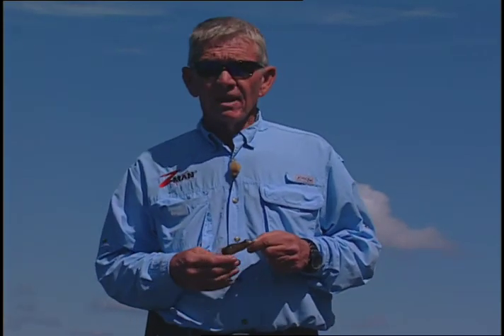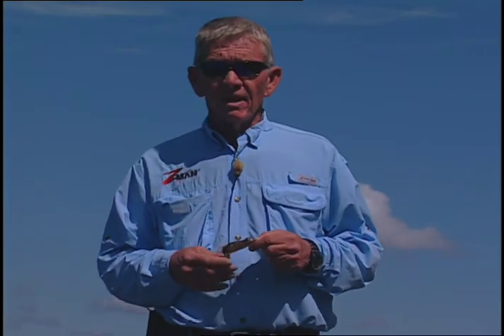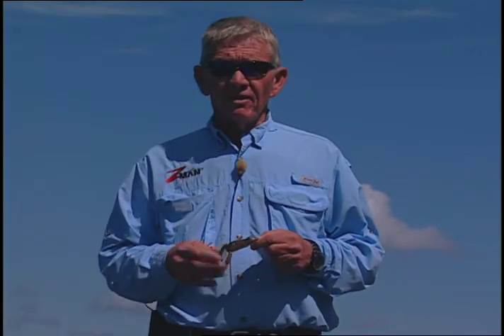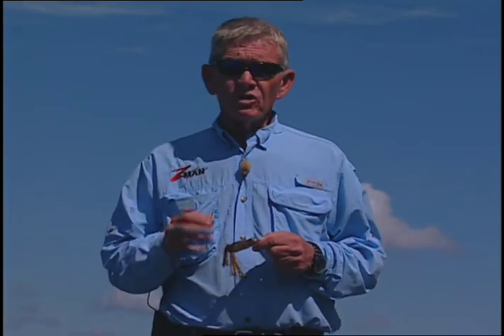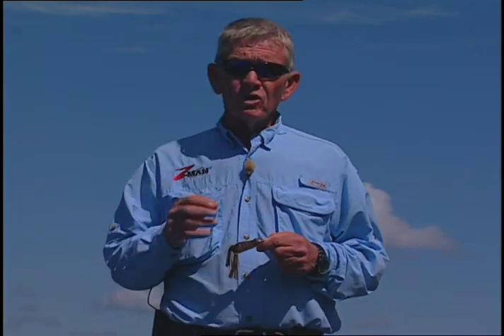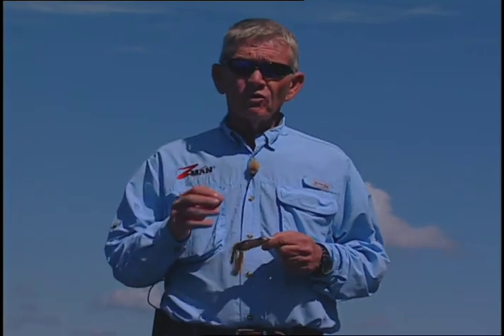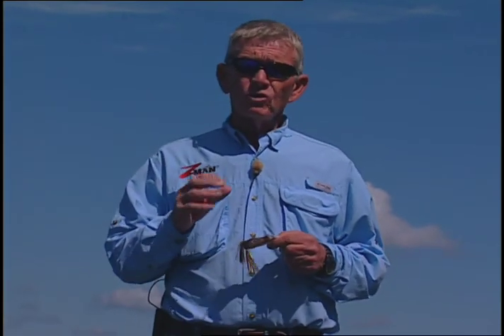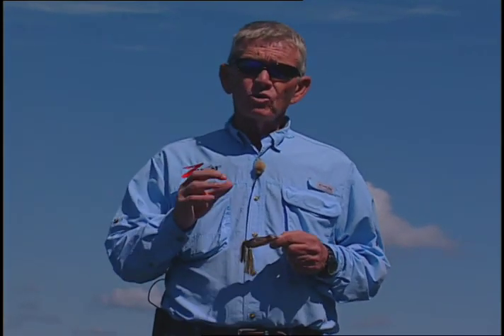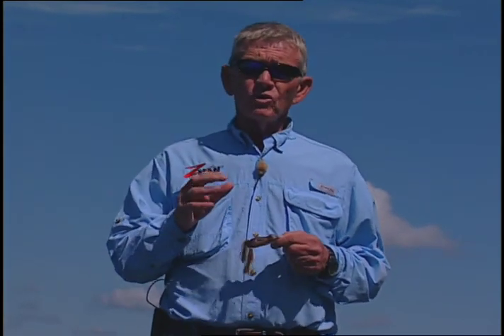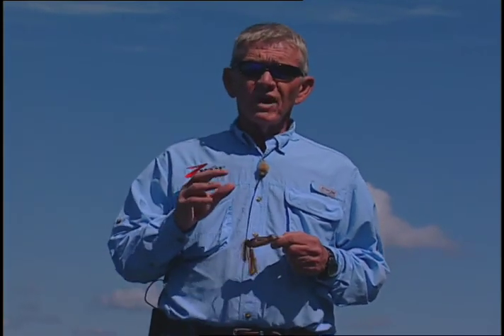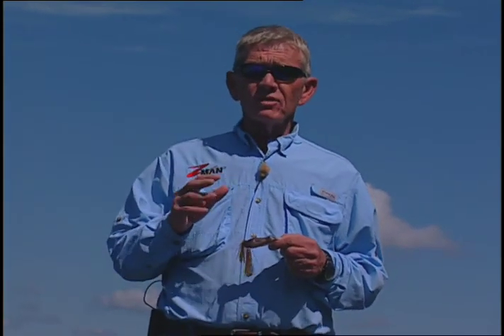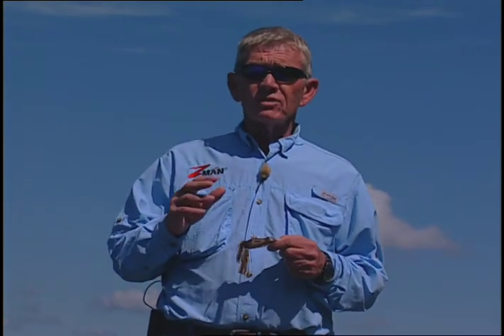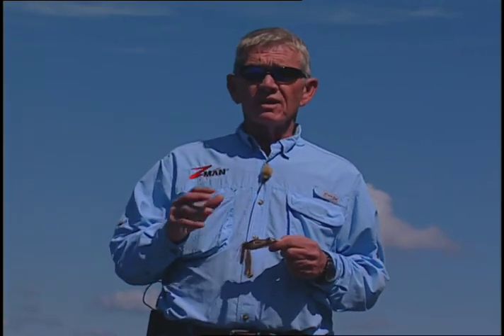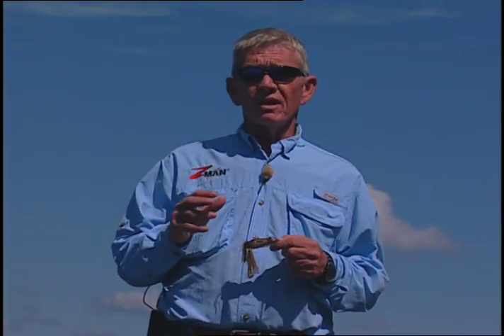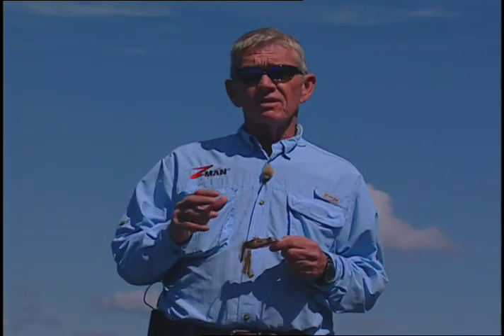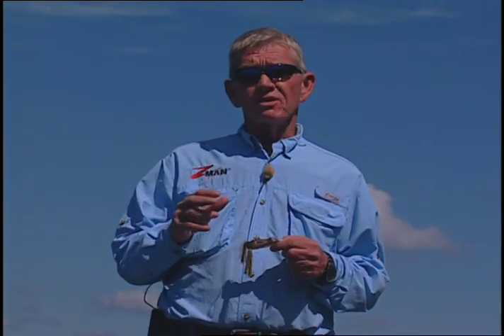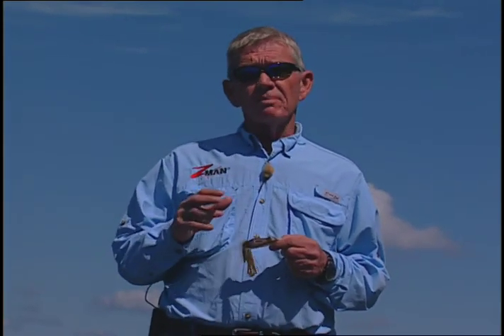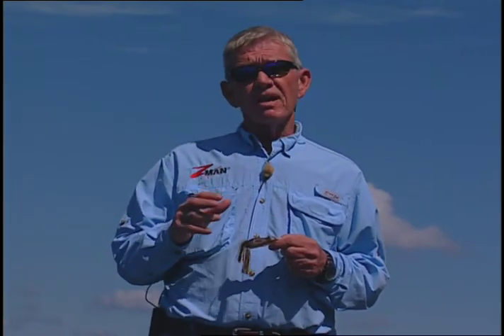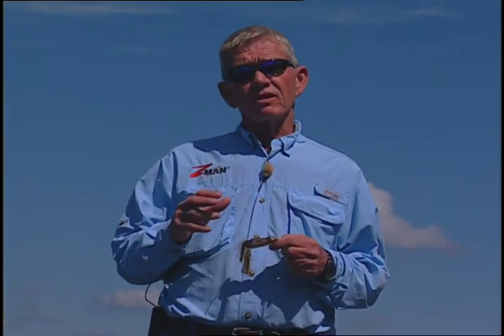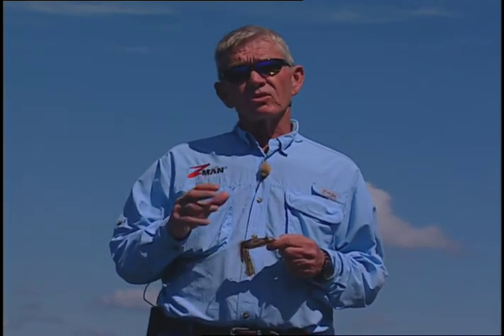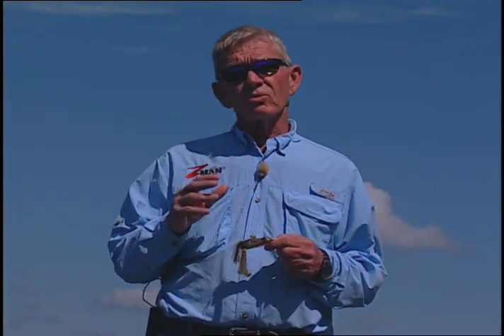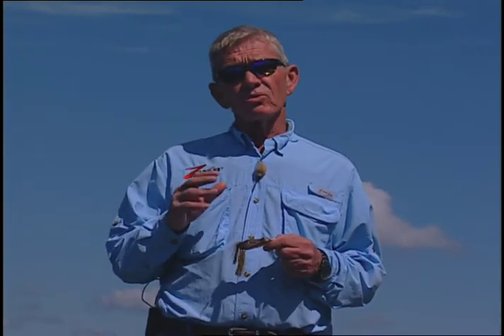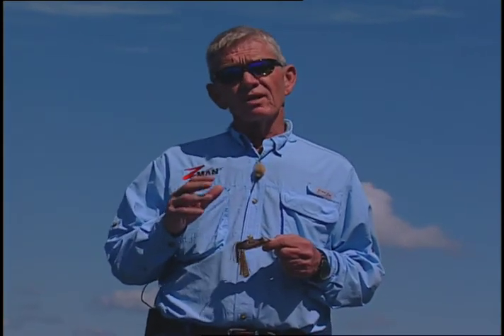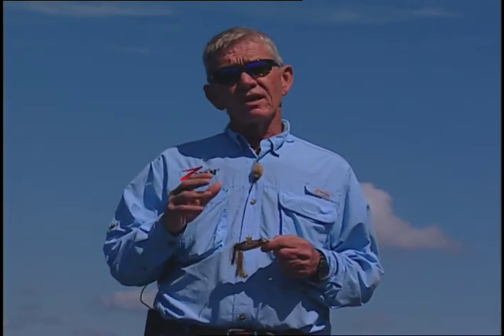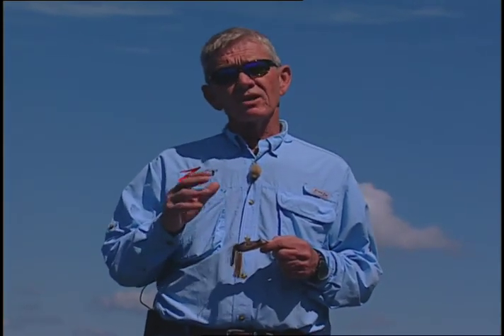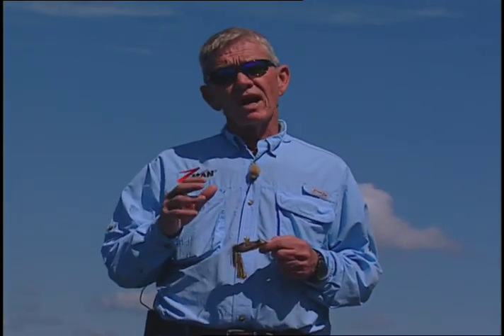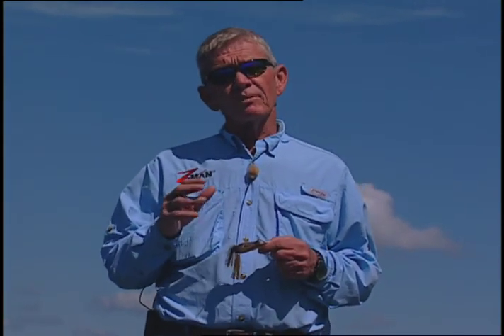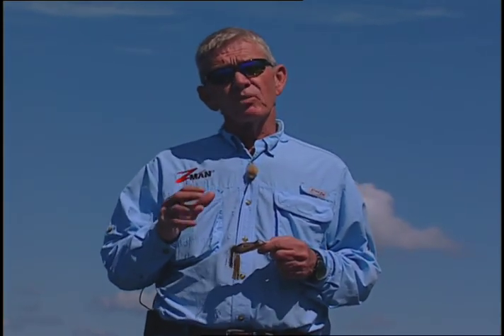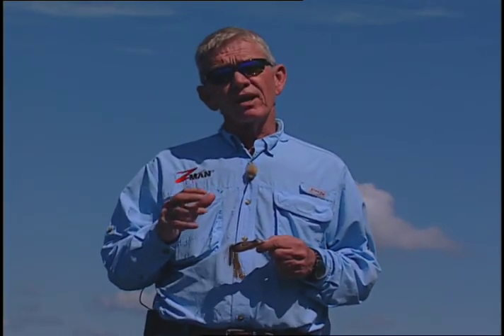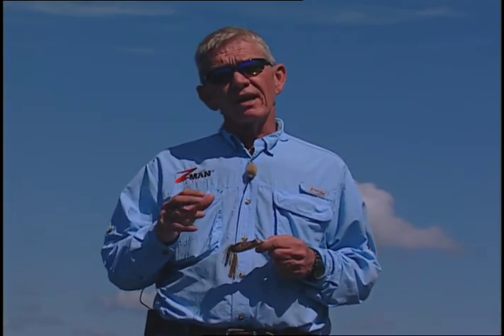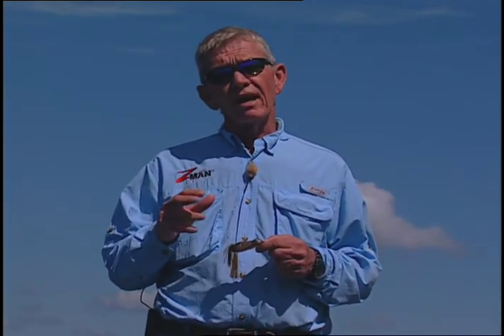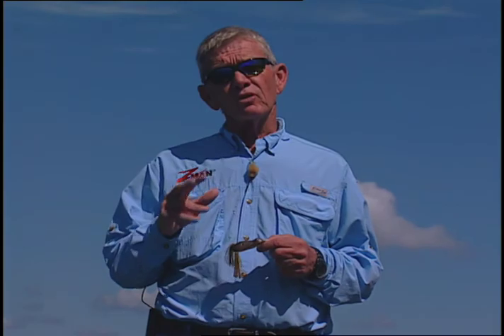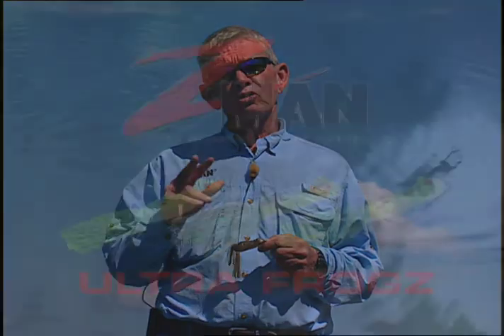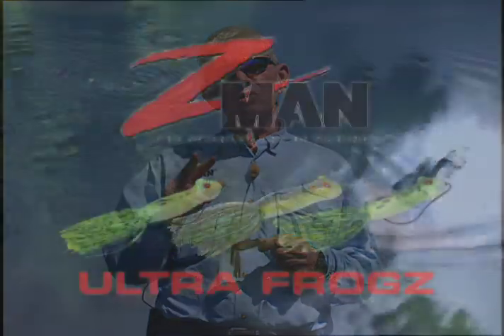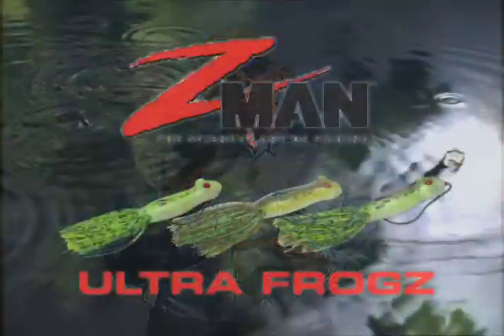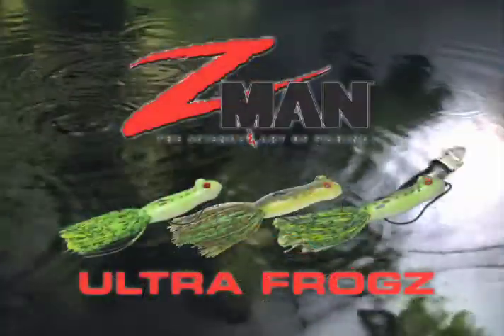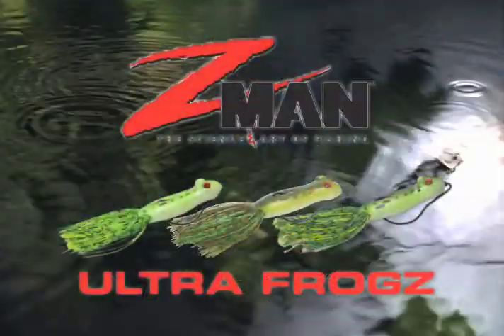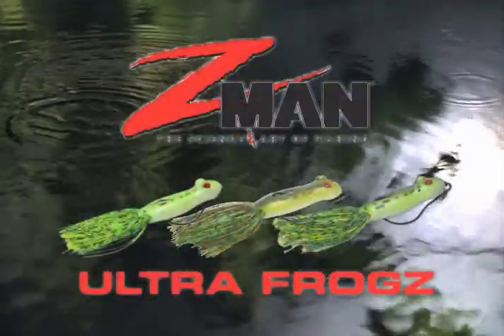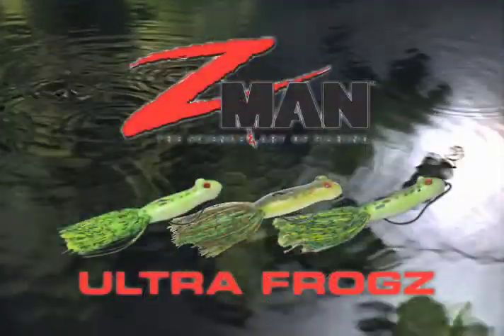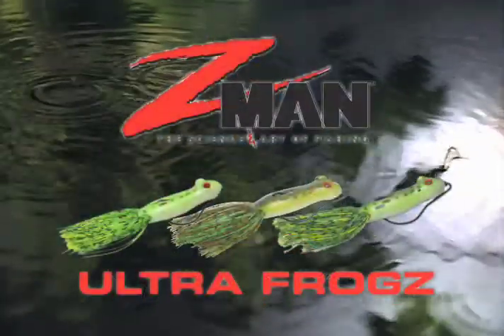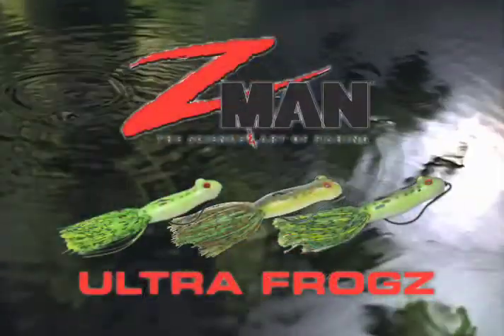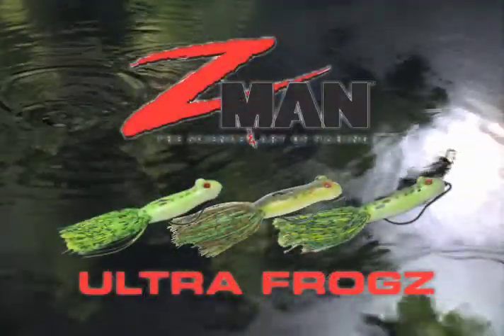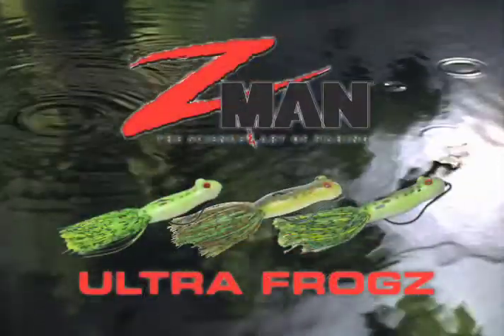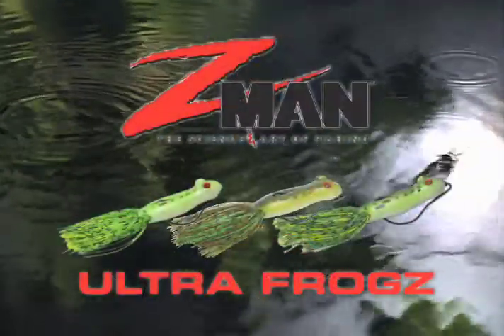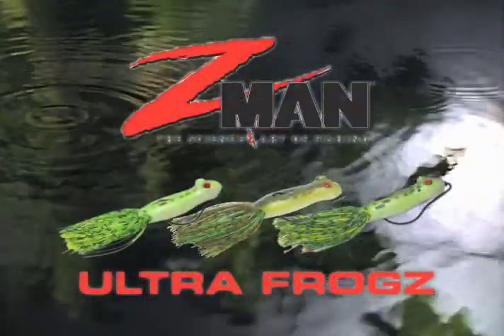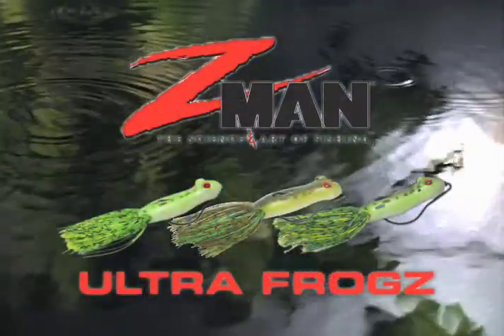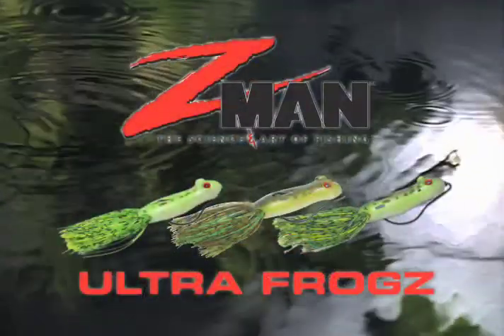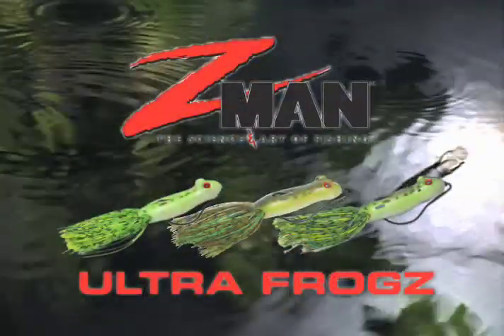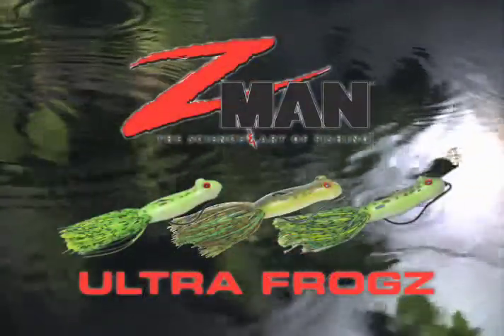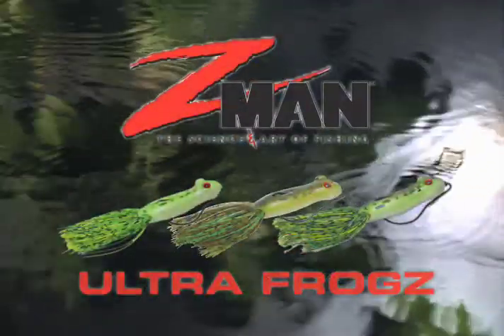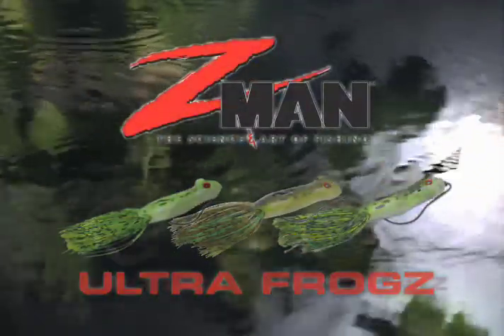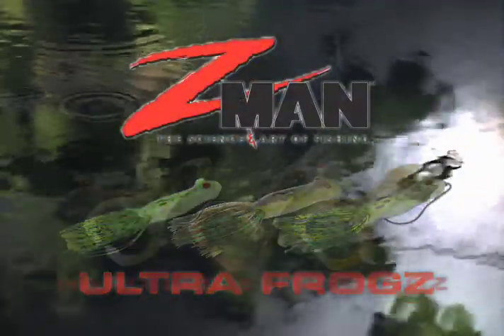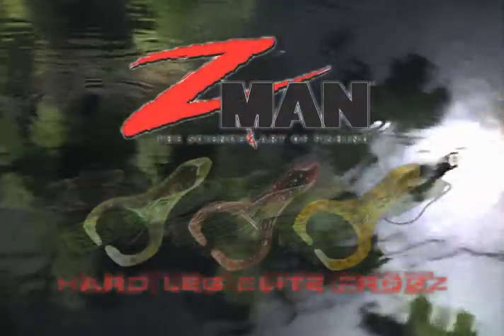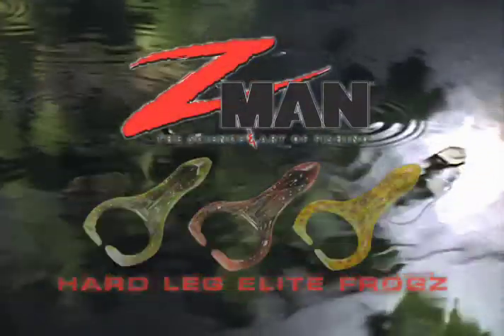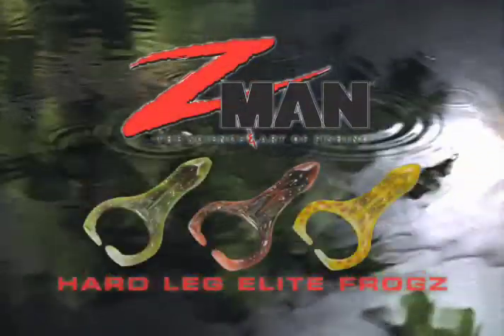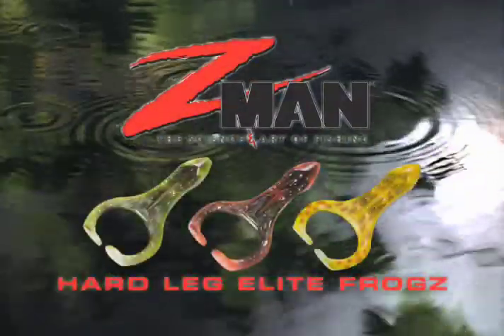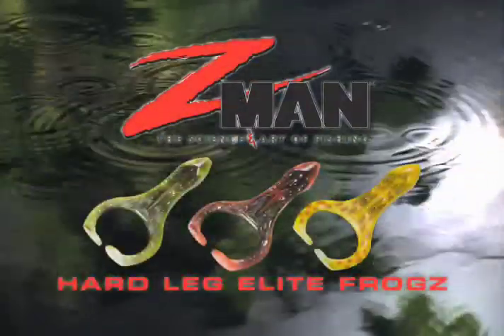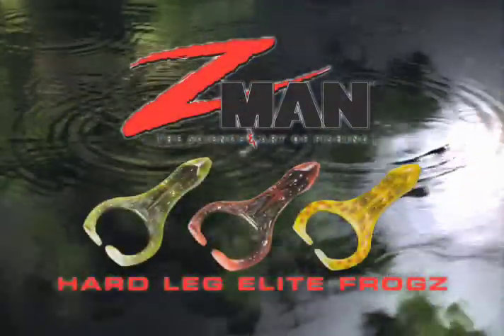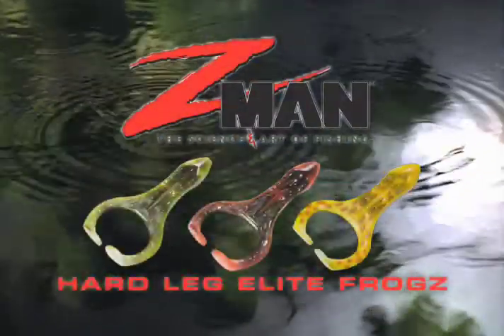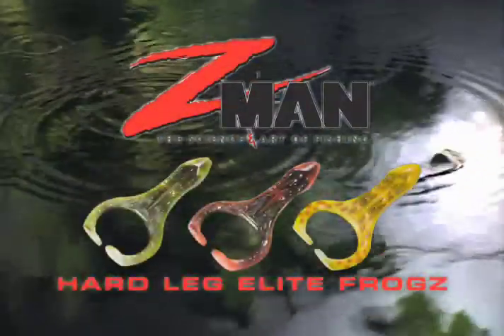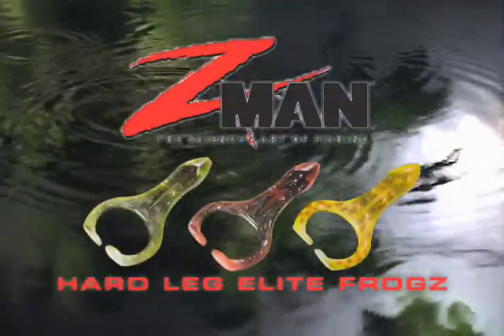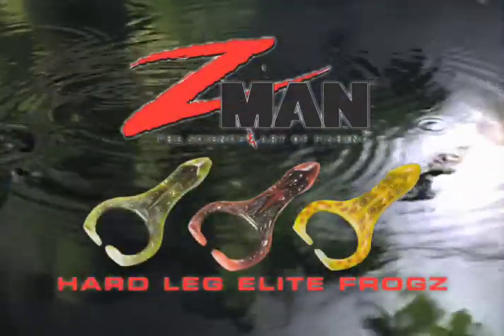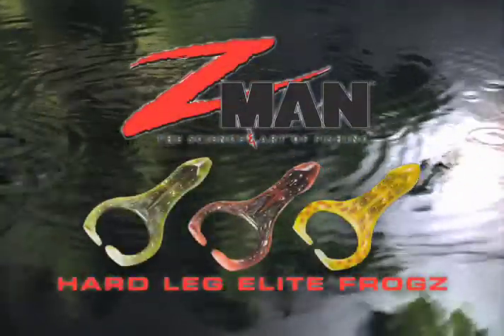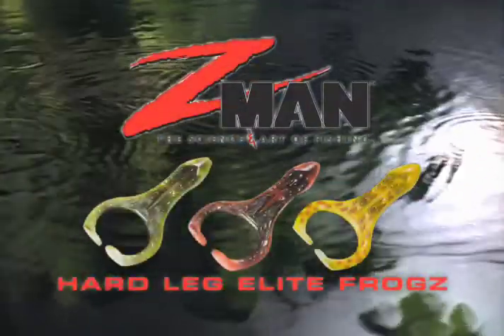This year for 2010, Z-Man is really excited bringing out two new products: one called the Ultra Frog and one called the Hard Leg Frog.